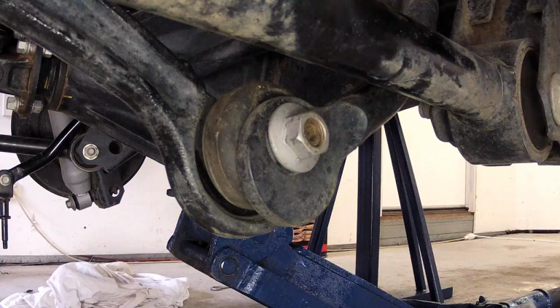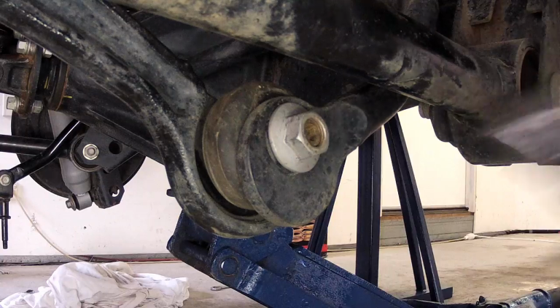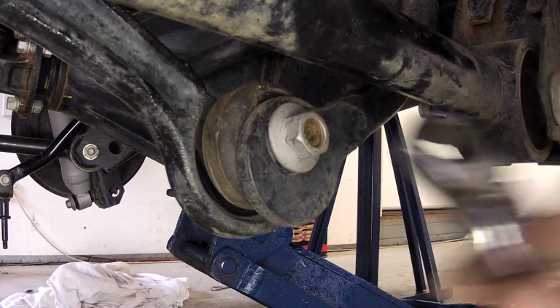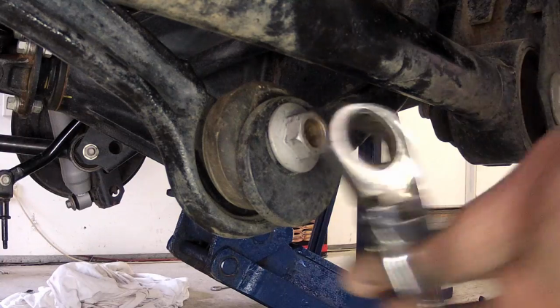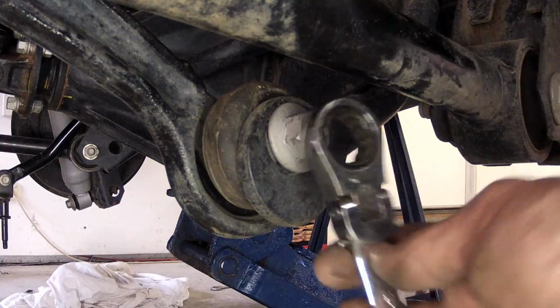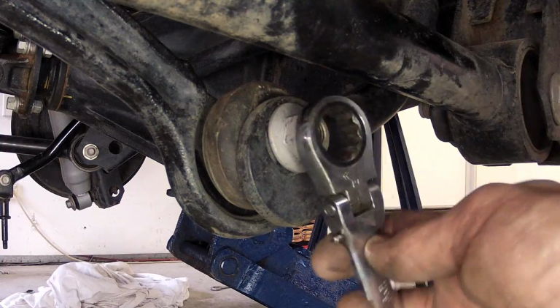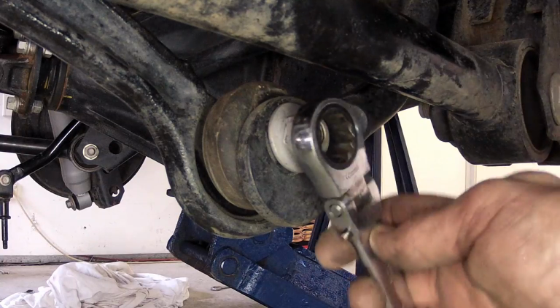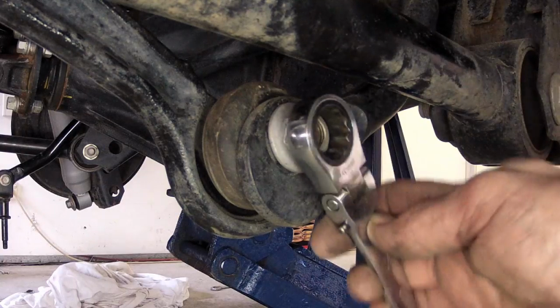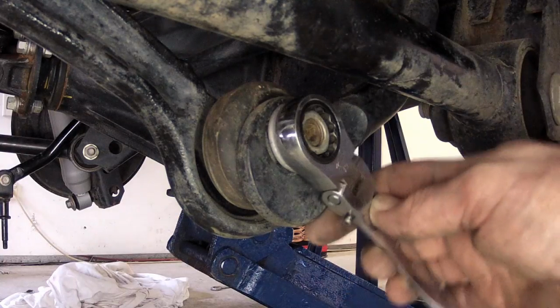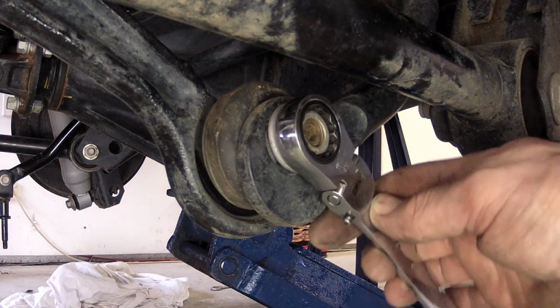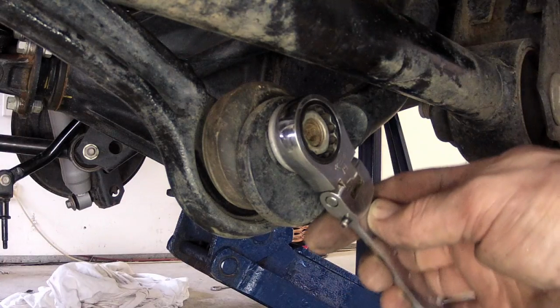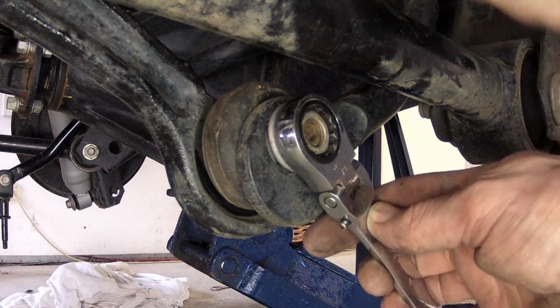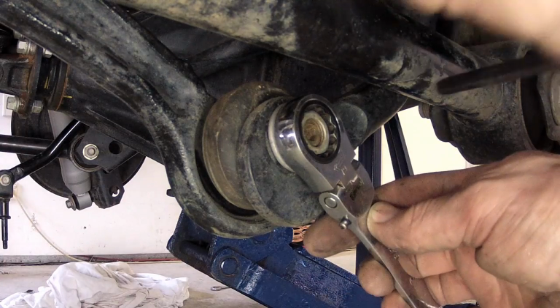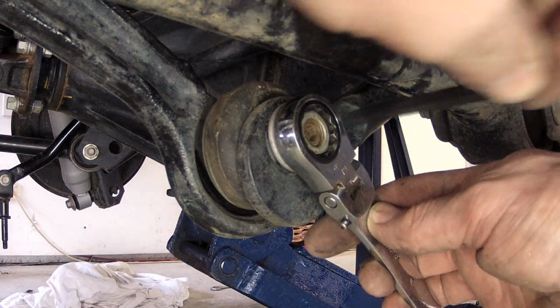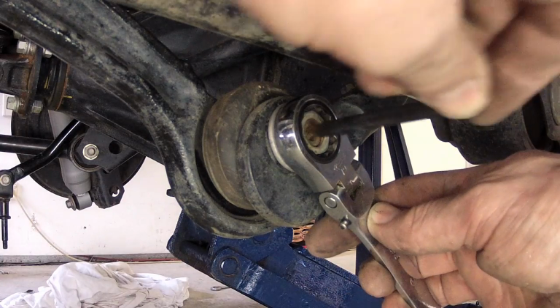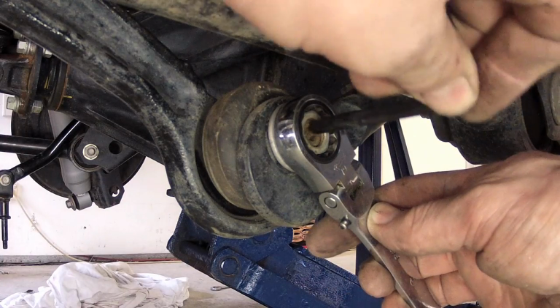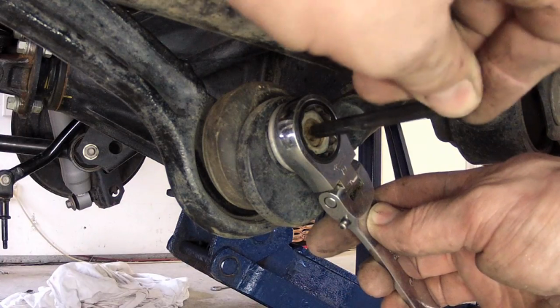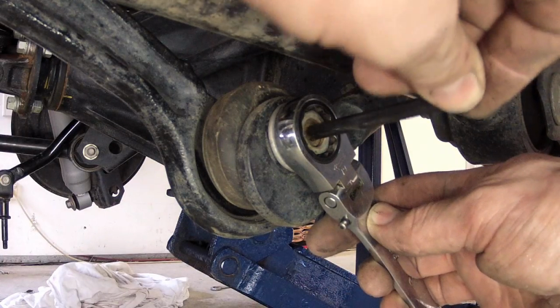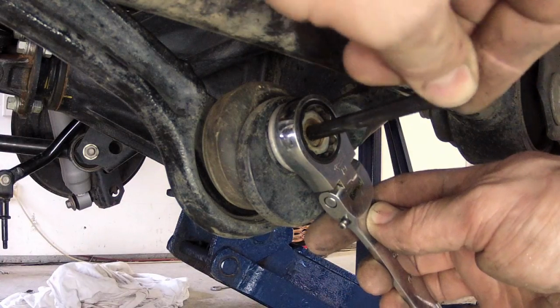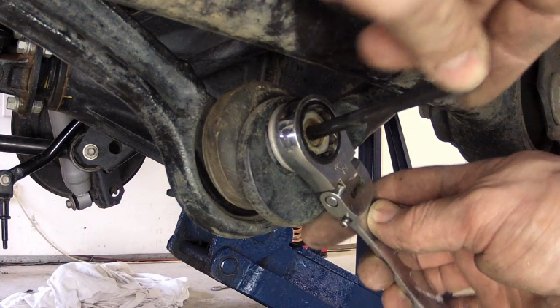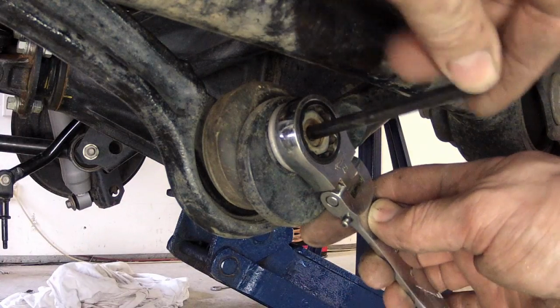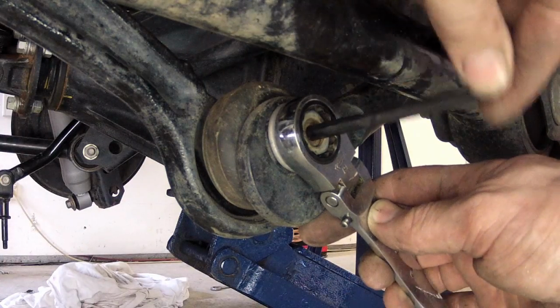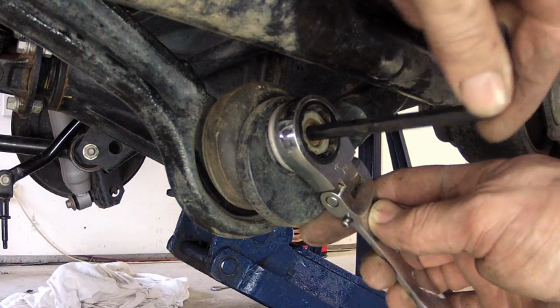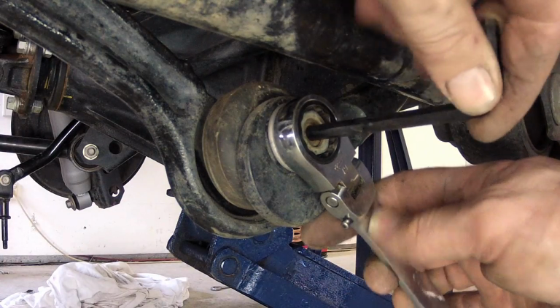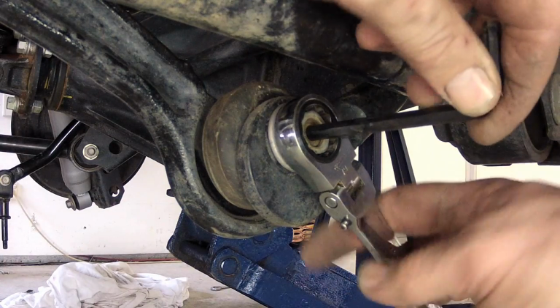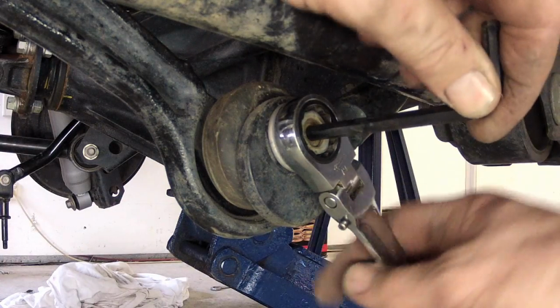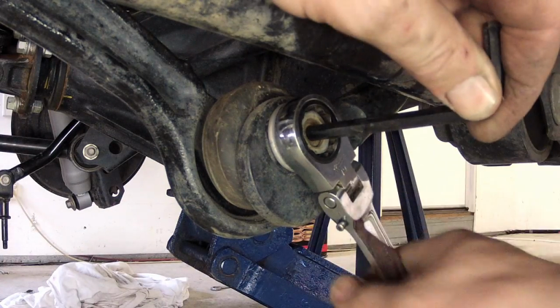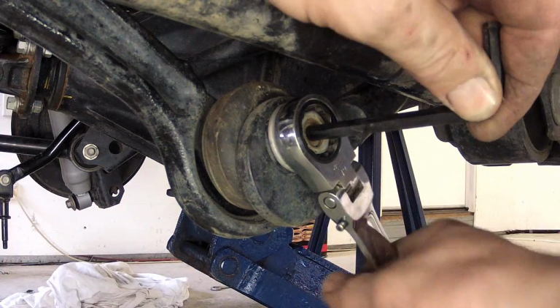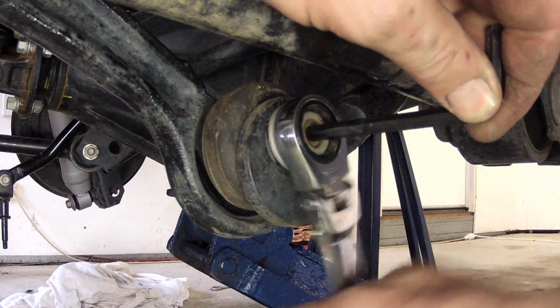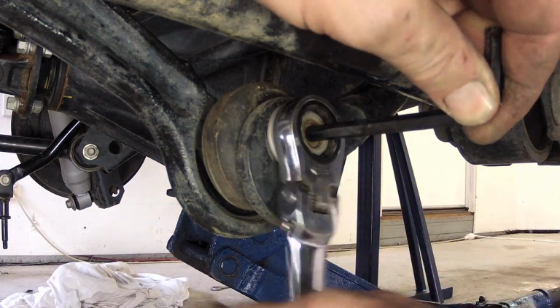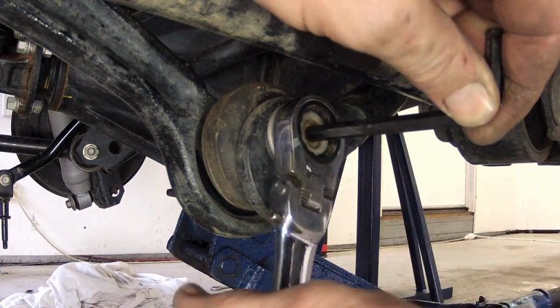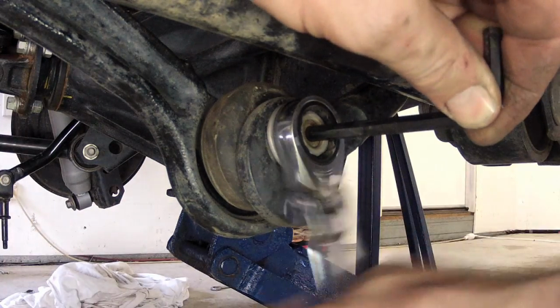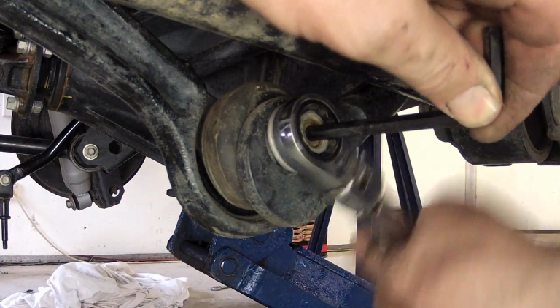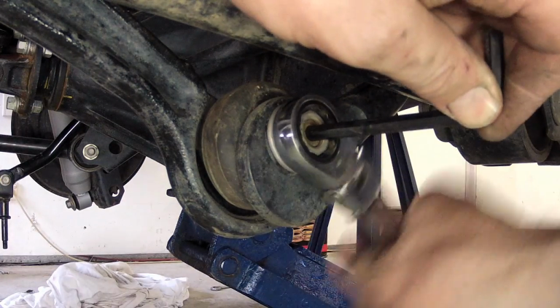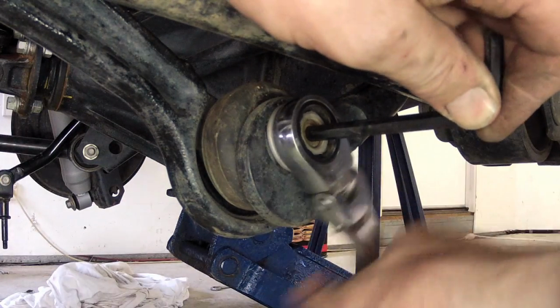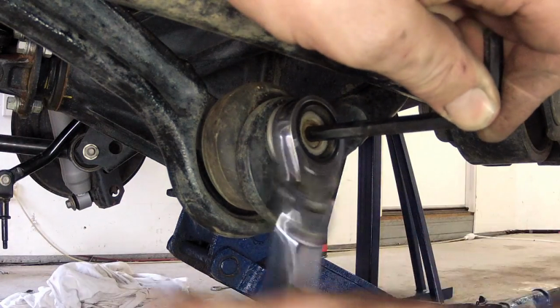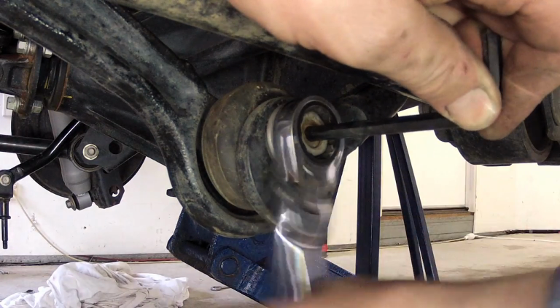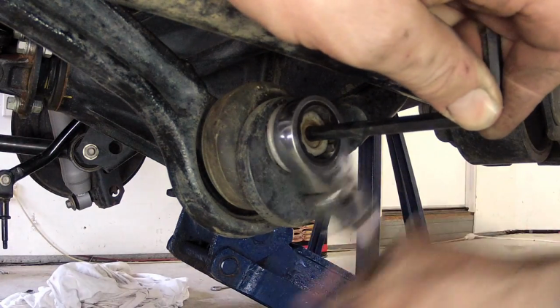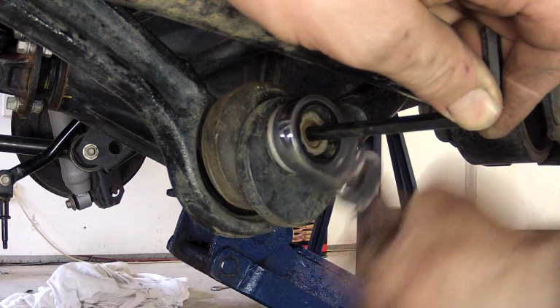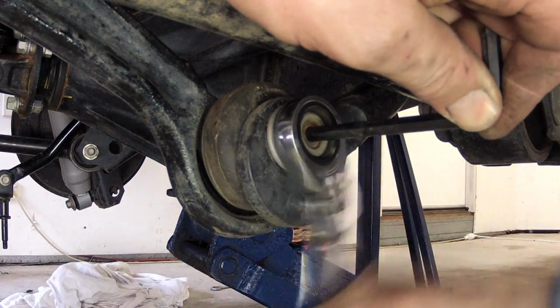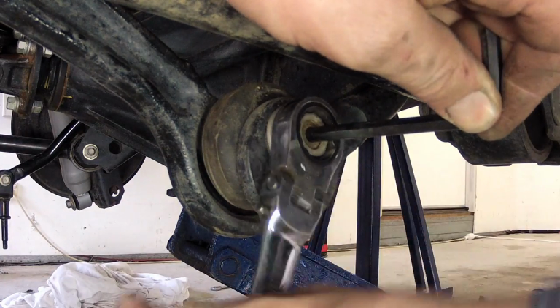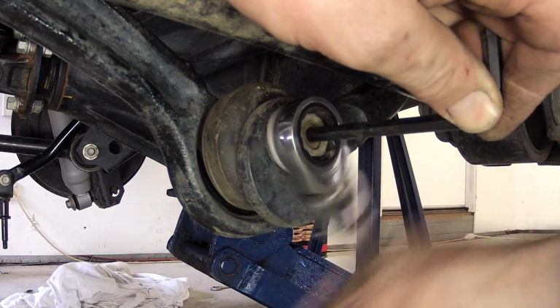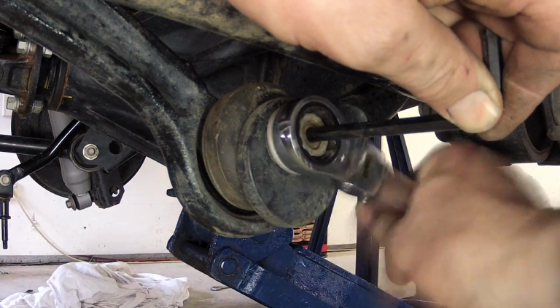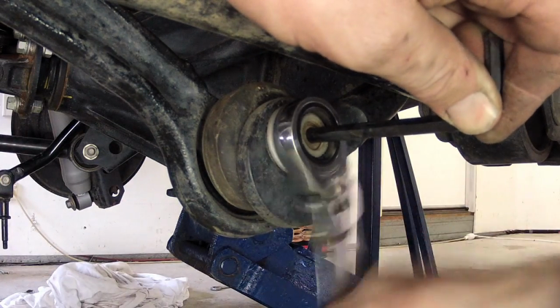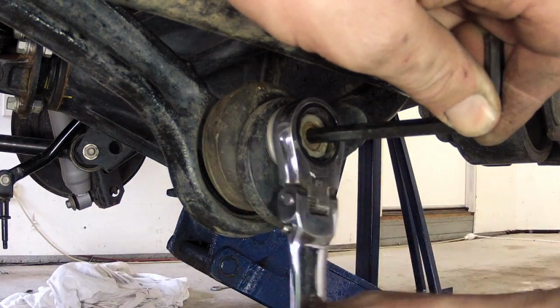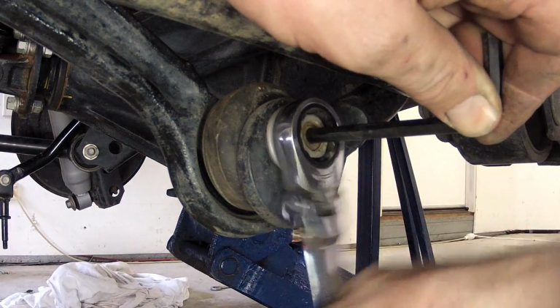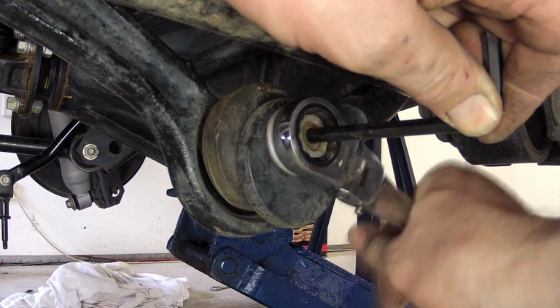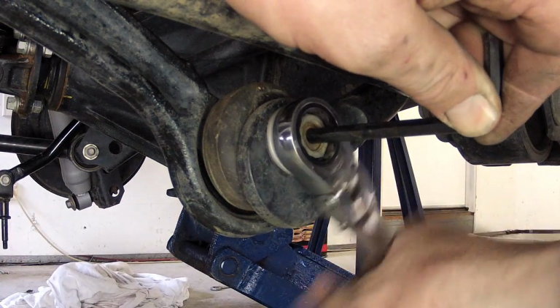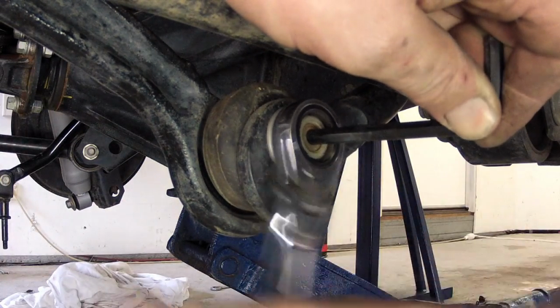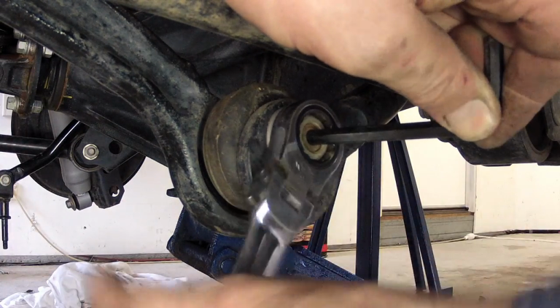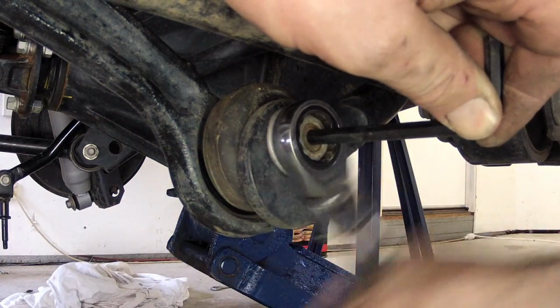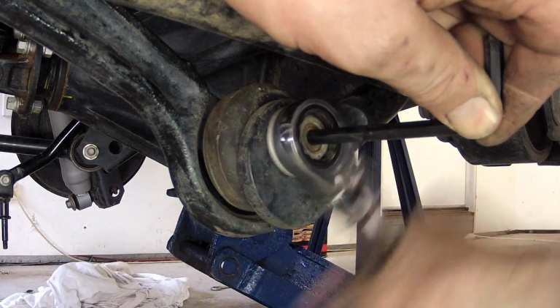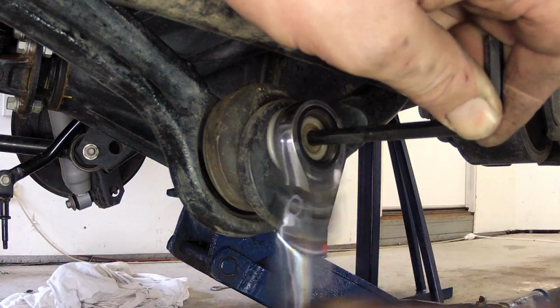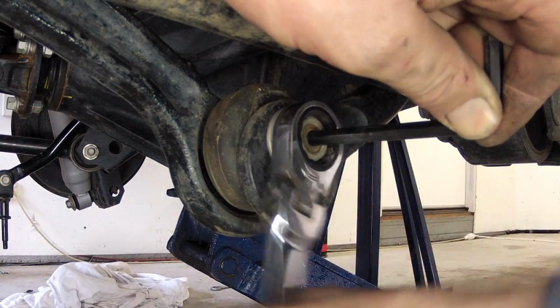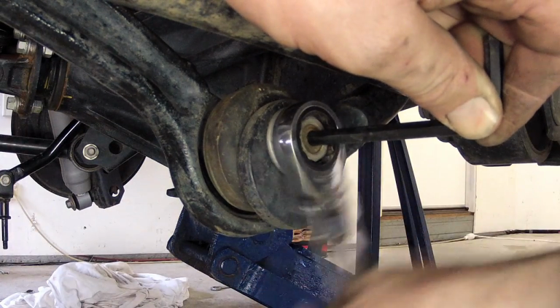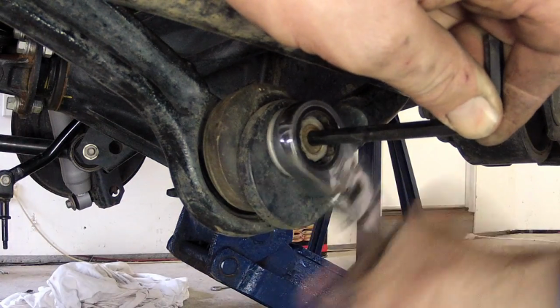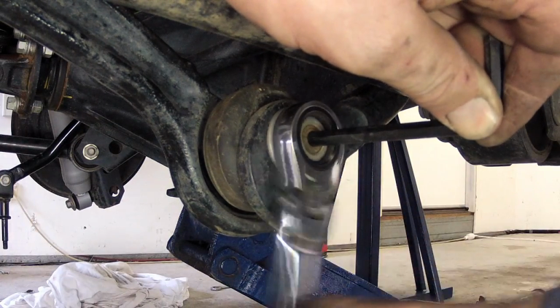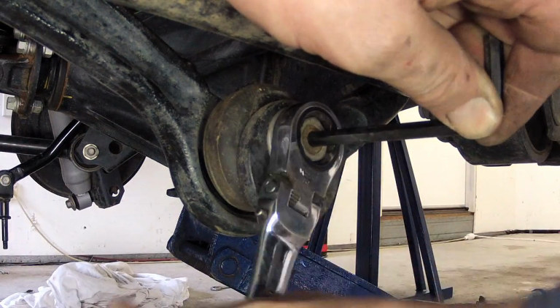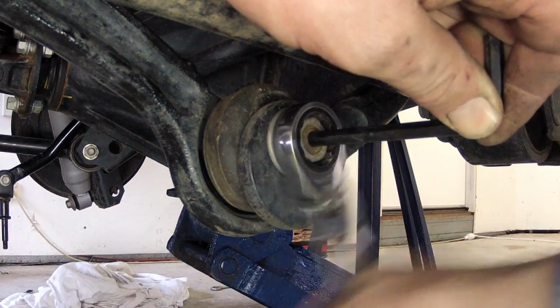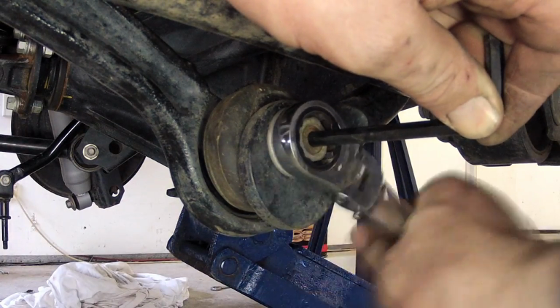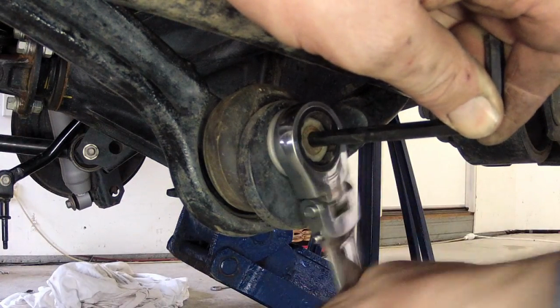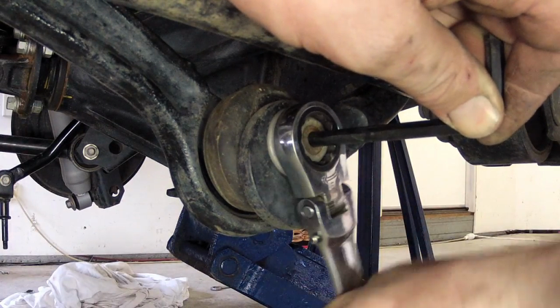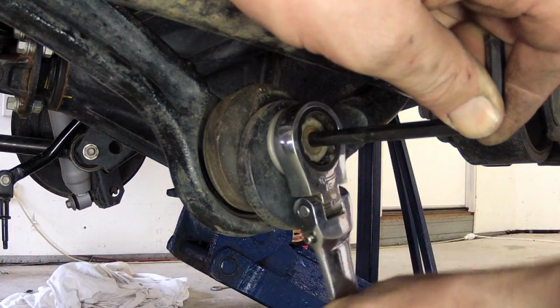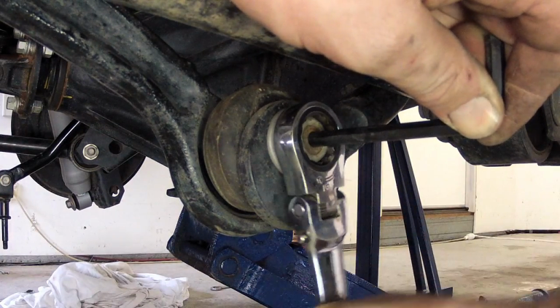Finally, replace the handbrake clips and the sway bar linkages, using a 6mm Allen key to hold the bolt as you tension the nut.